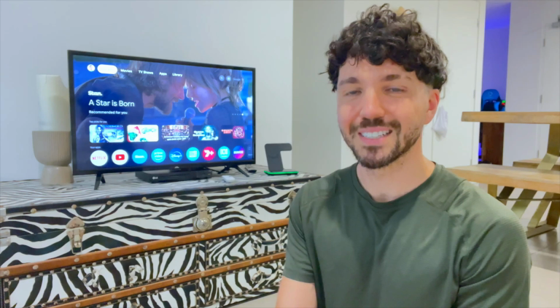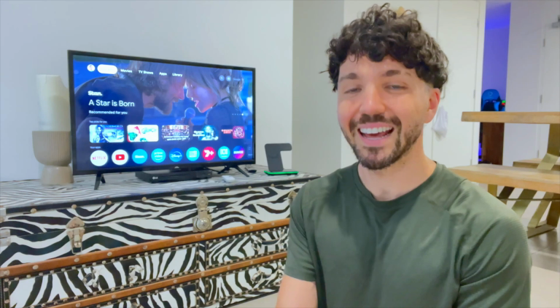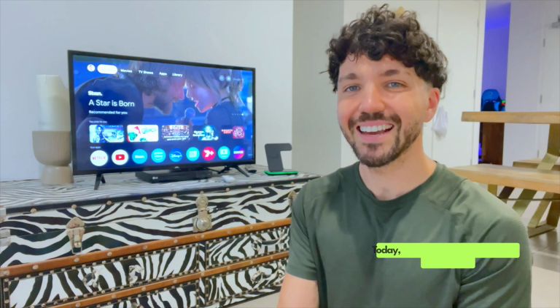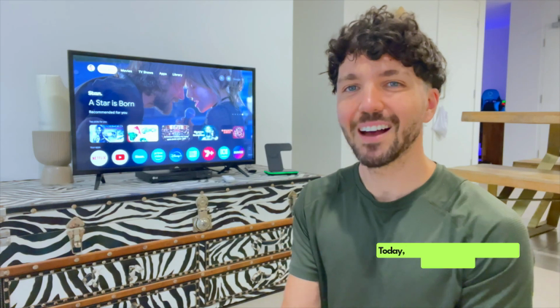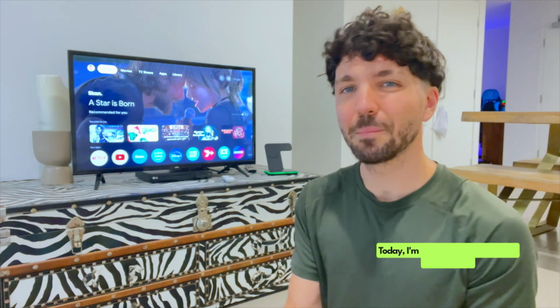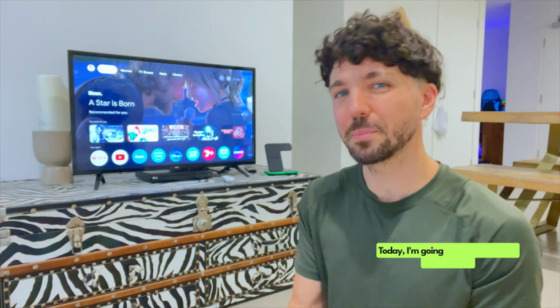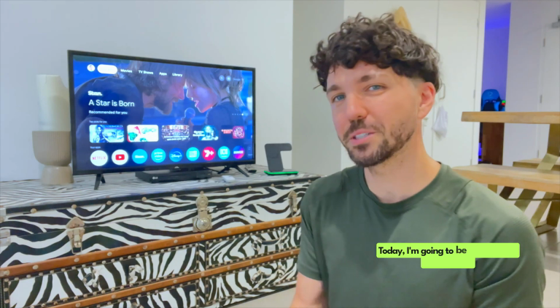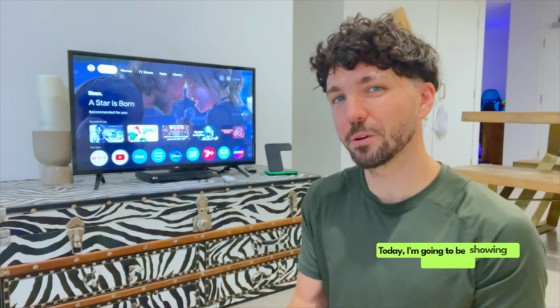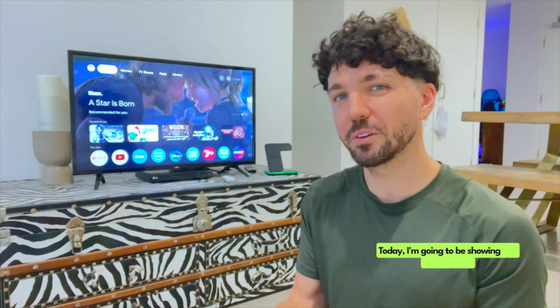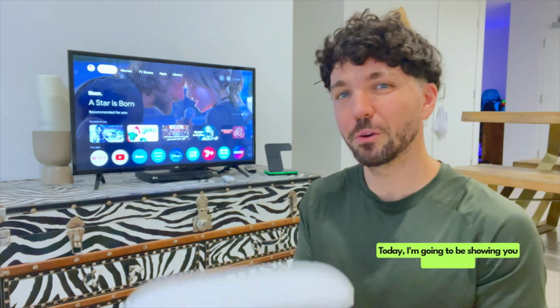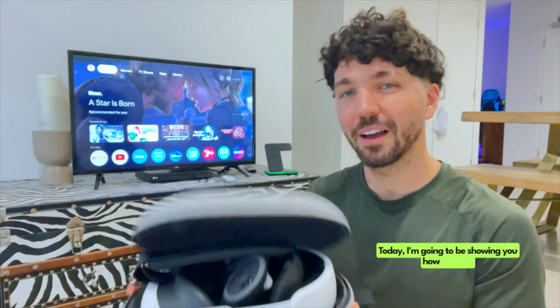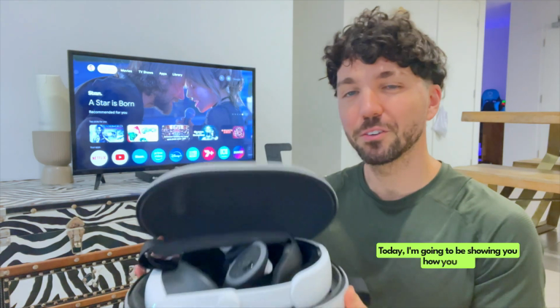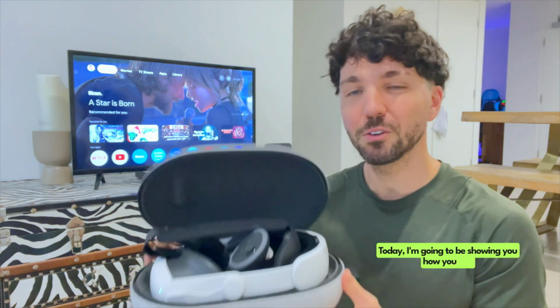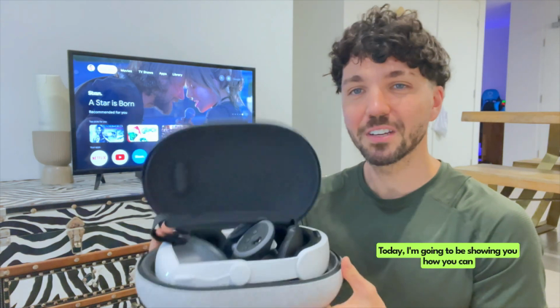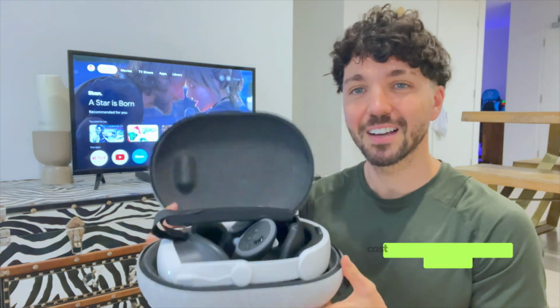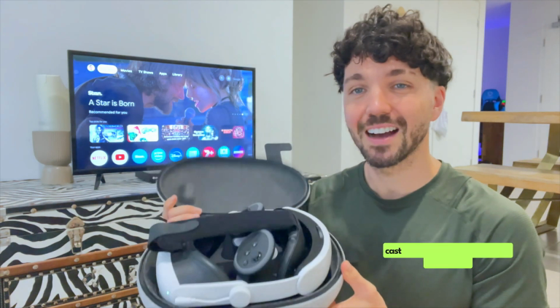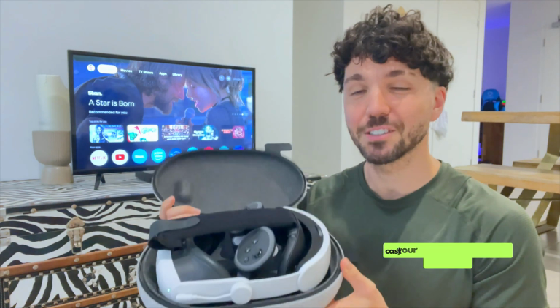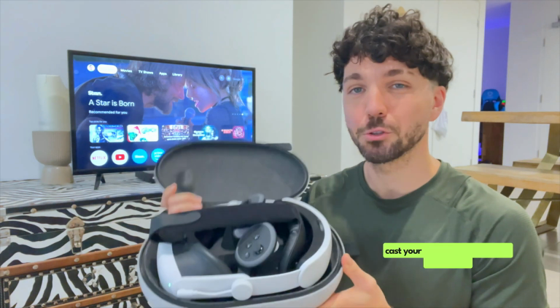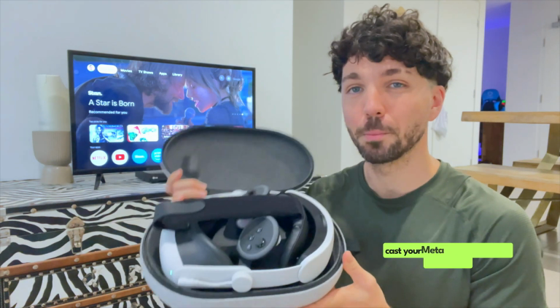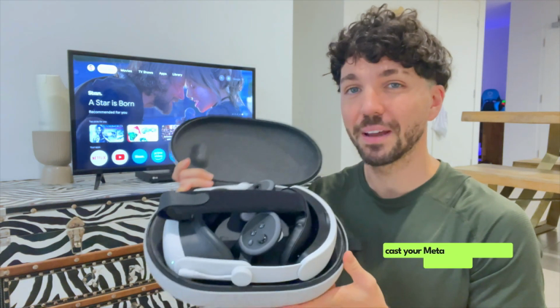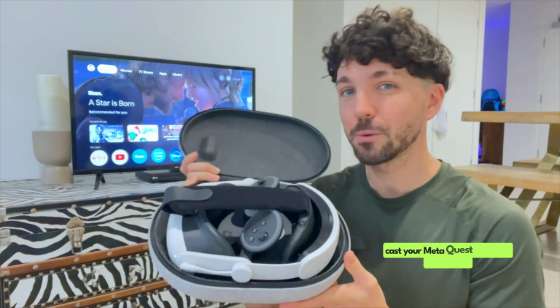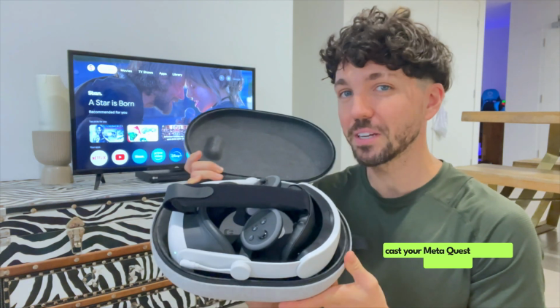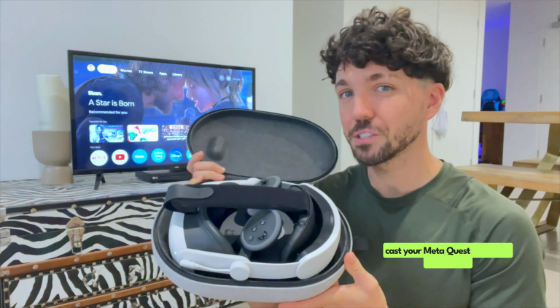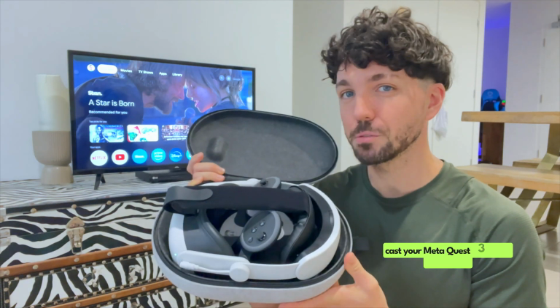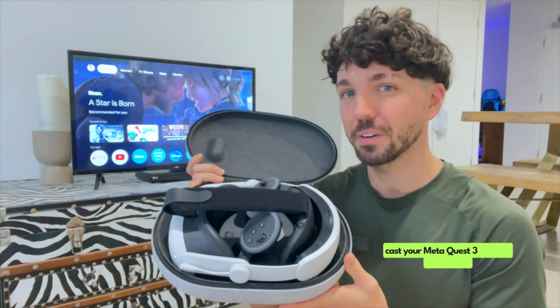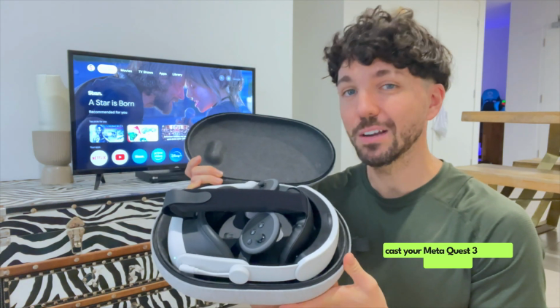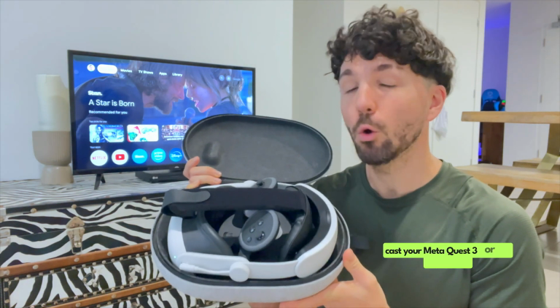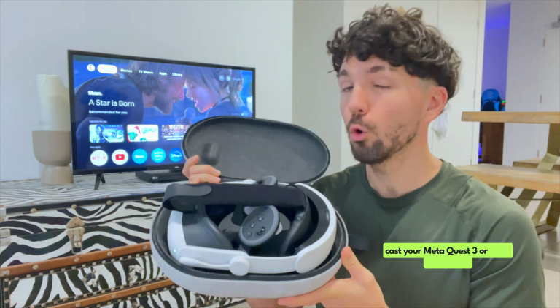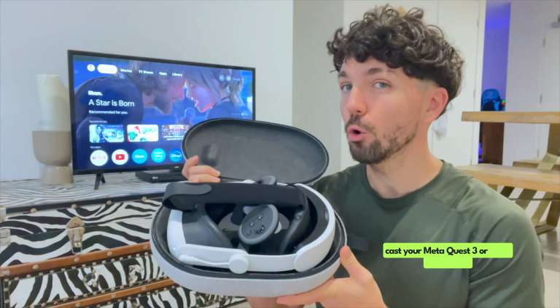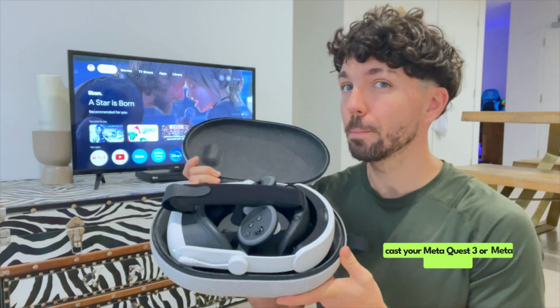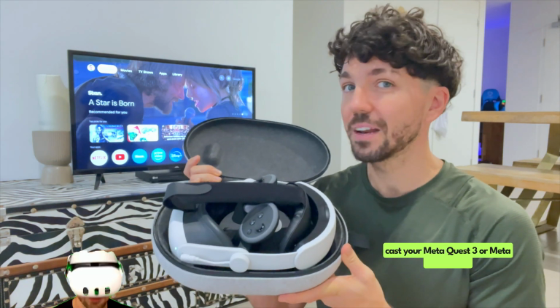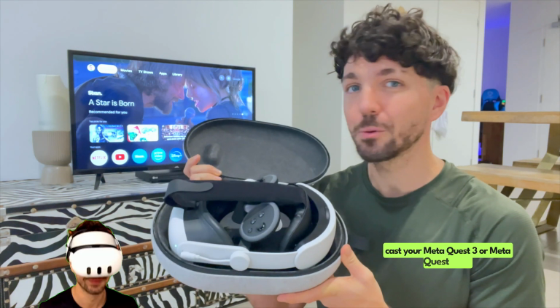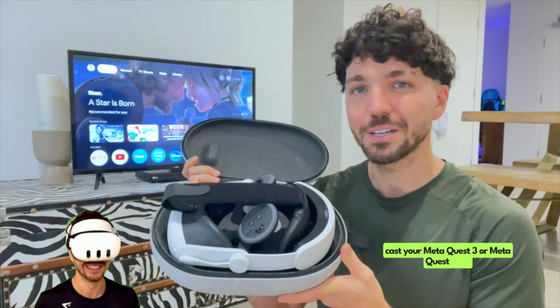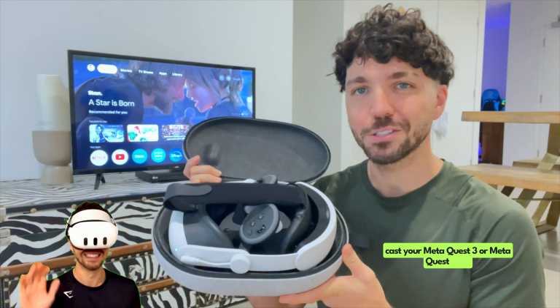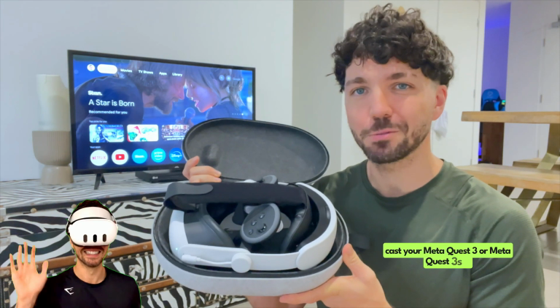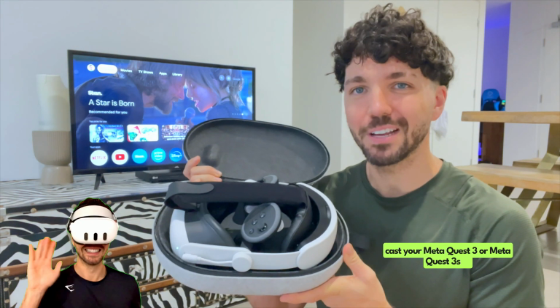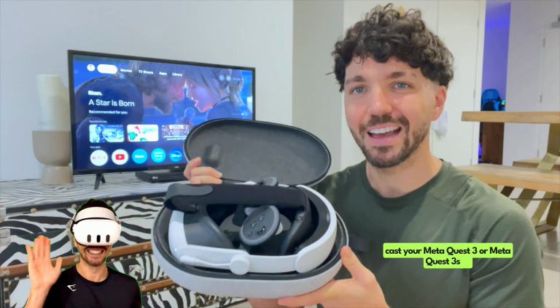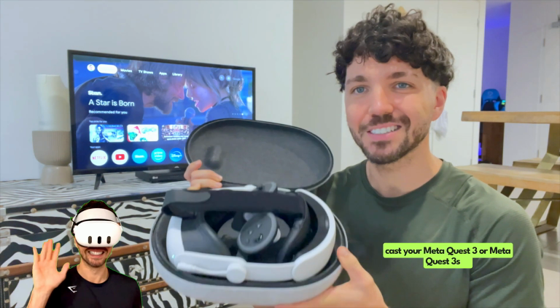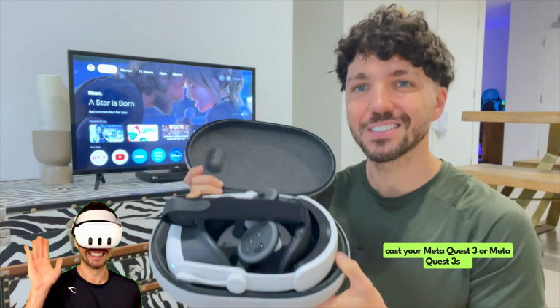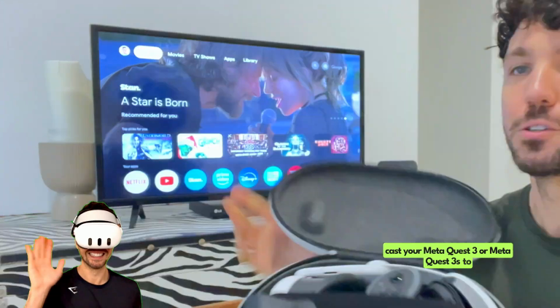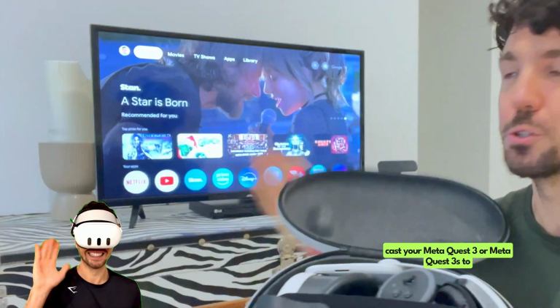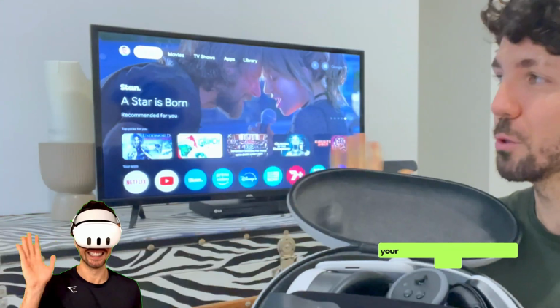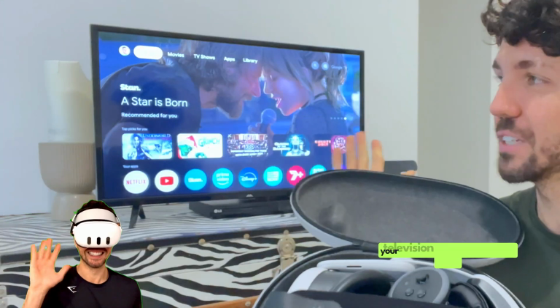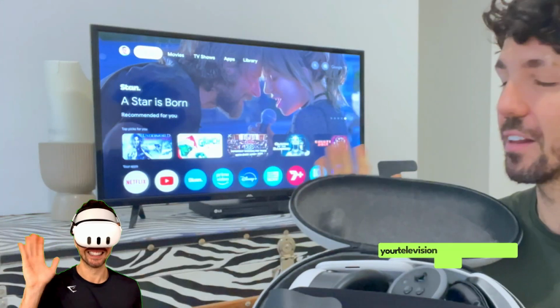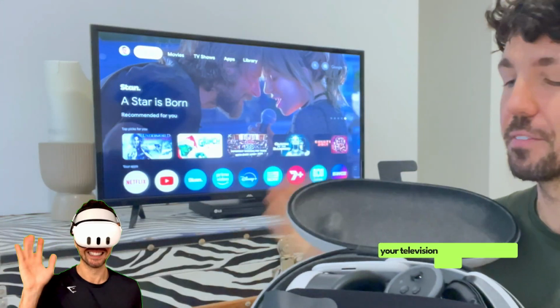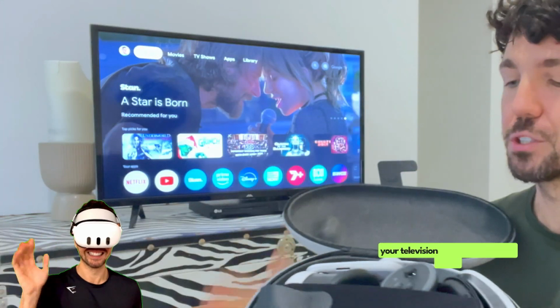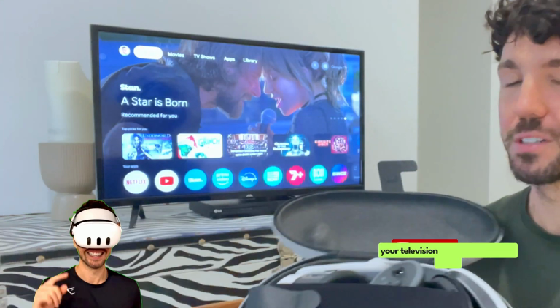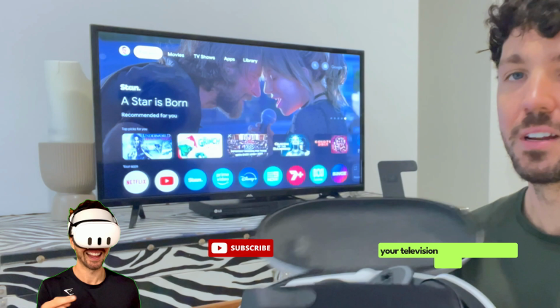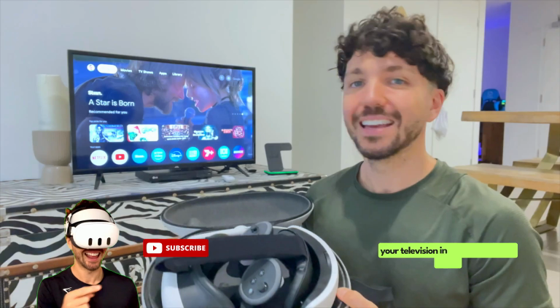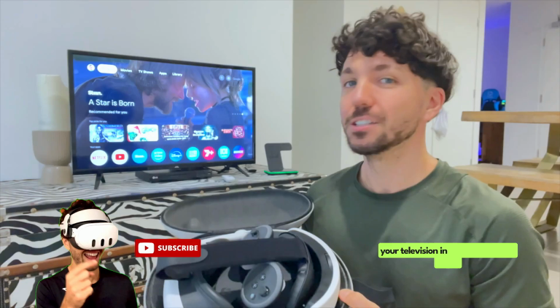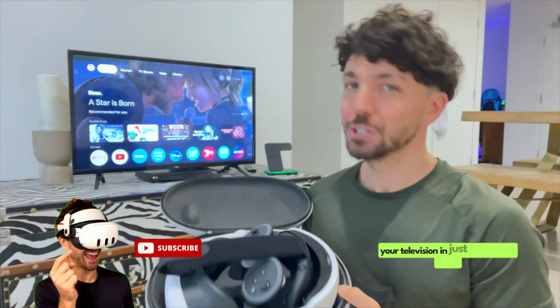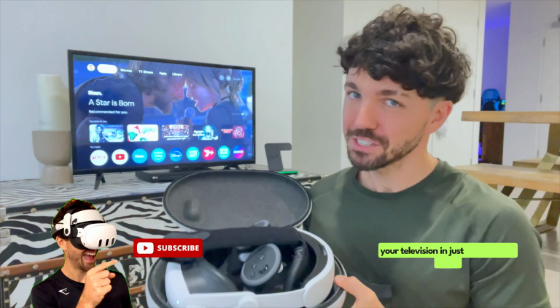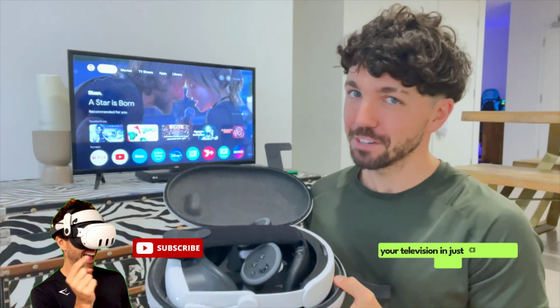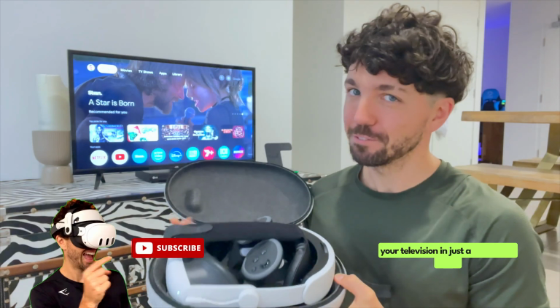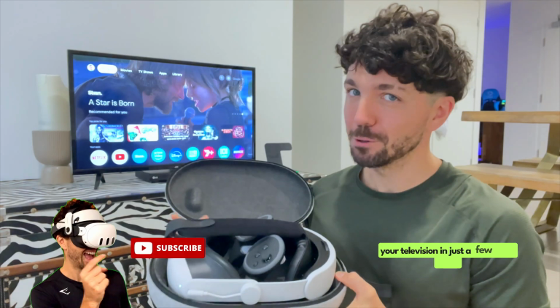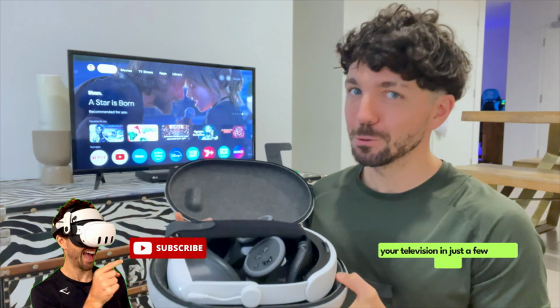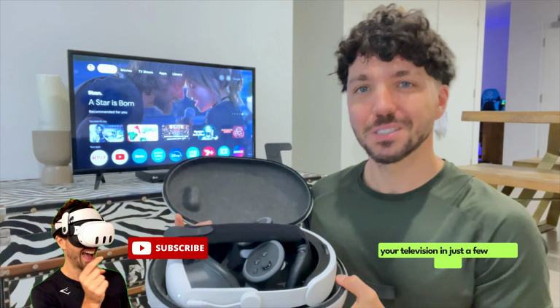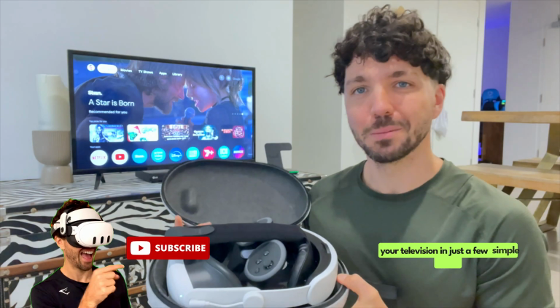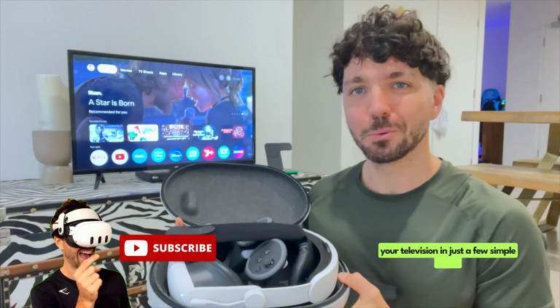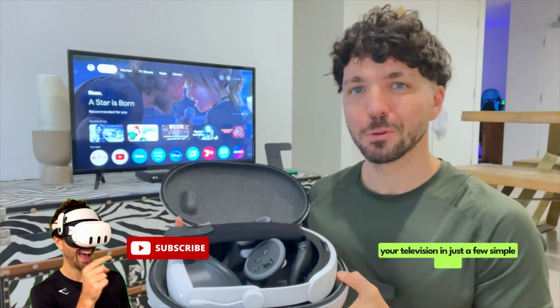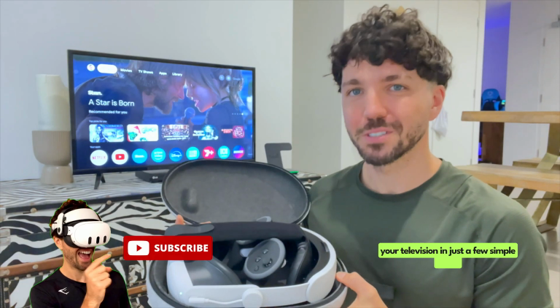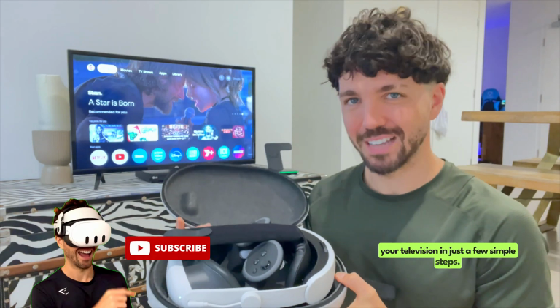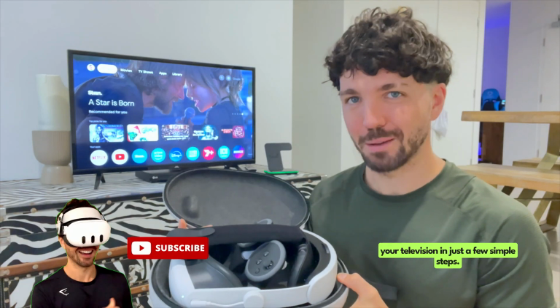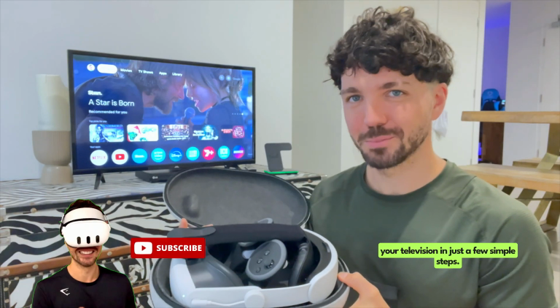Today, I'm going to be showing you how you can cast your MetaQuest 3 or MetaQuest 3S to your television in just a few simple steps.